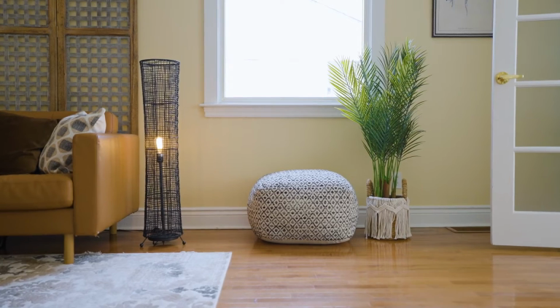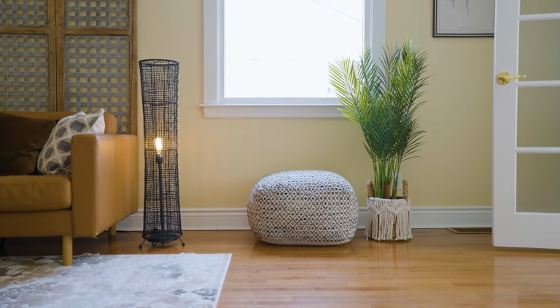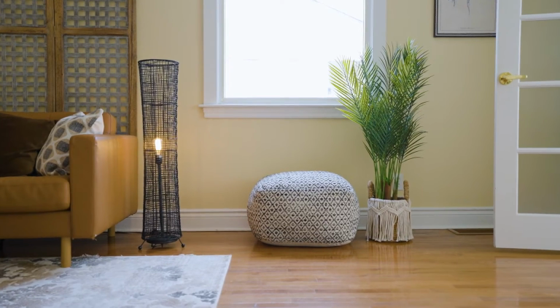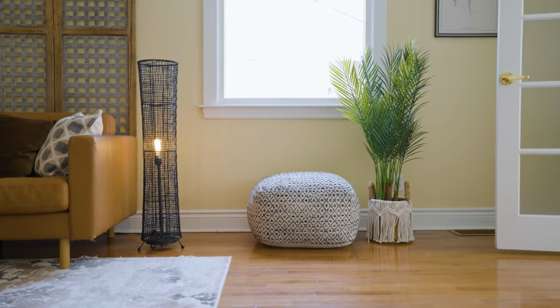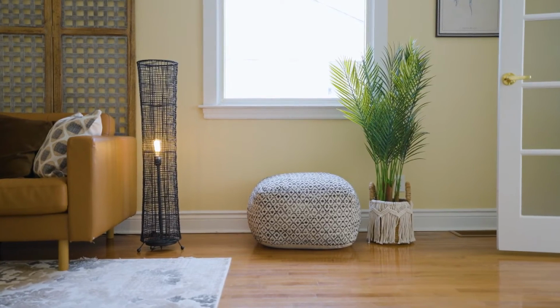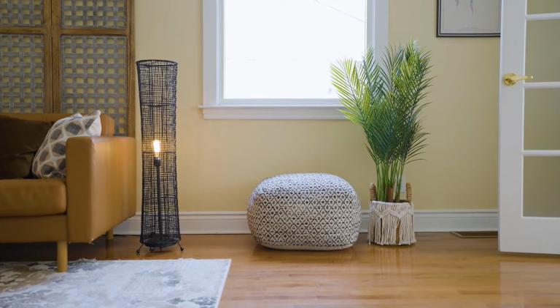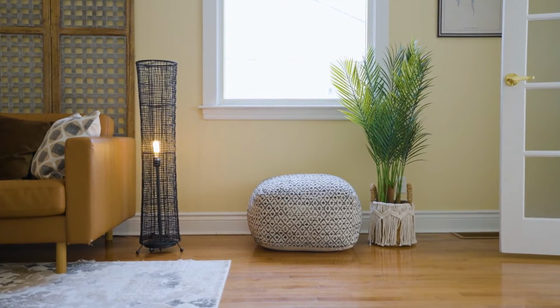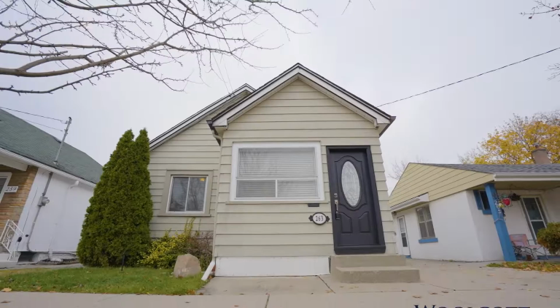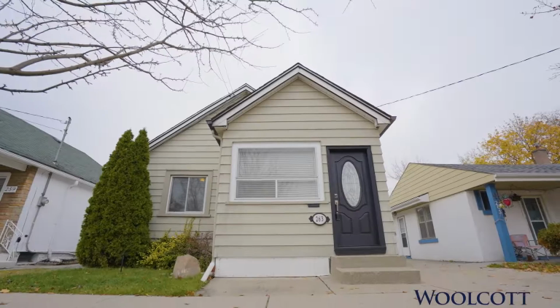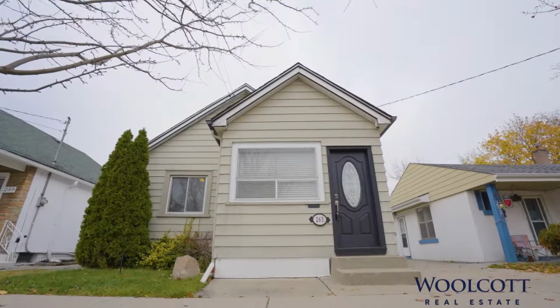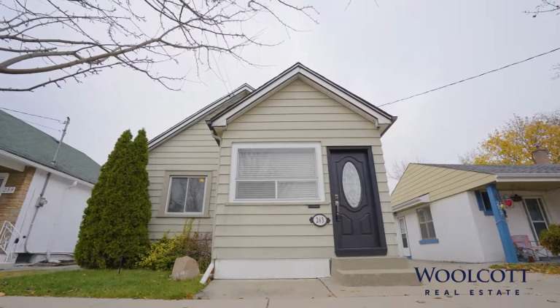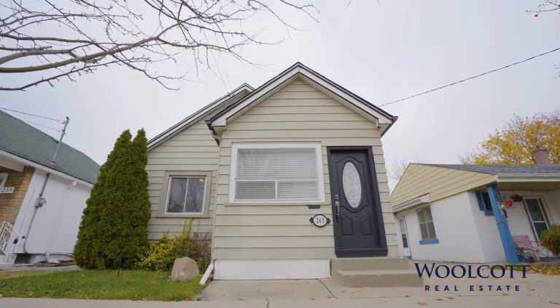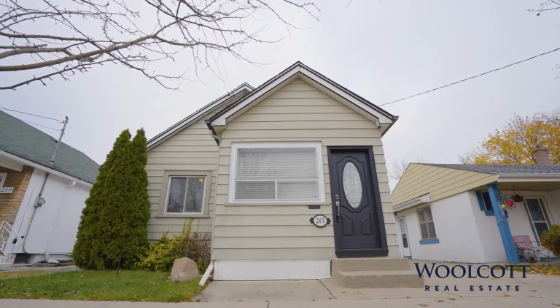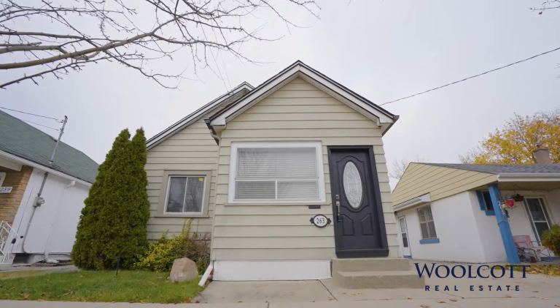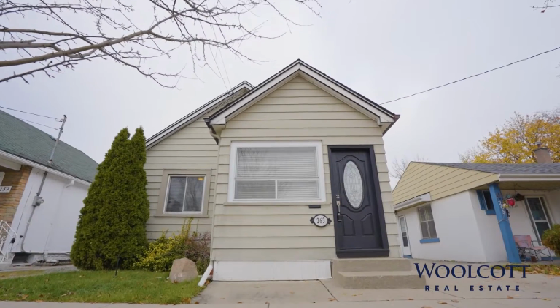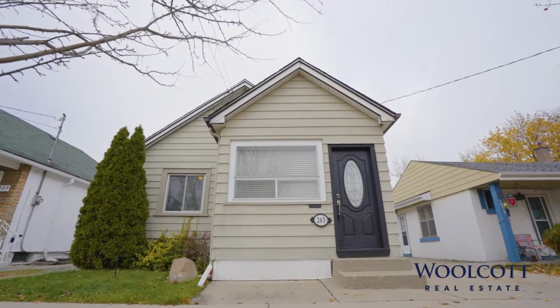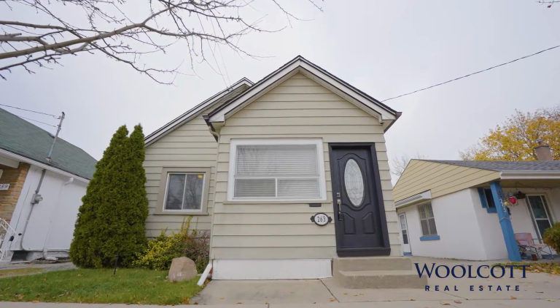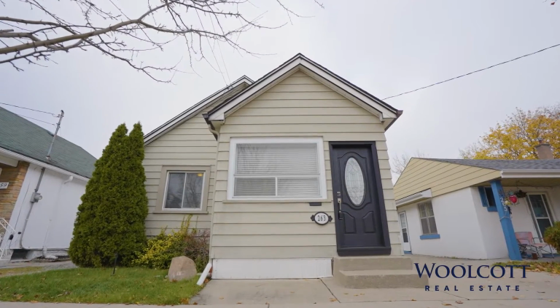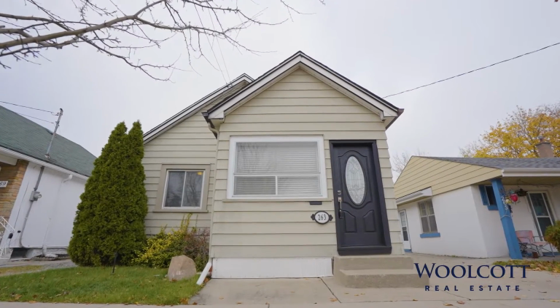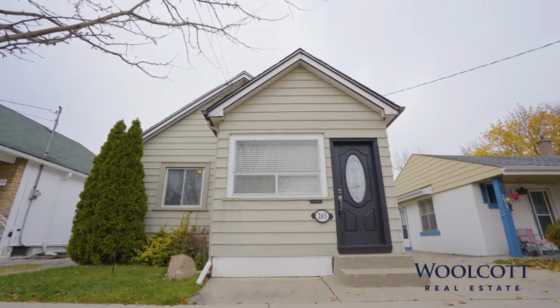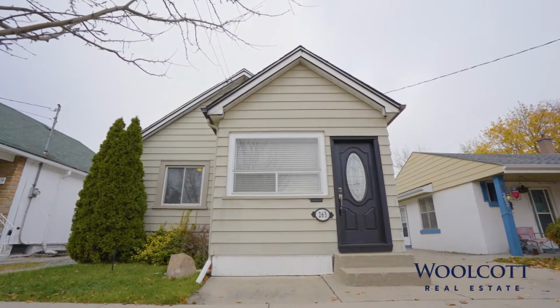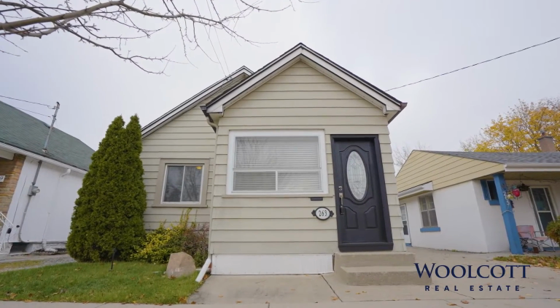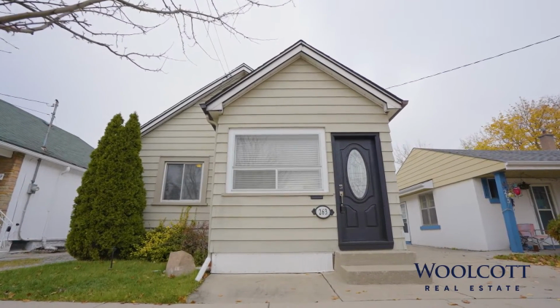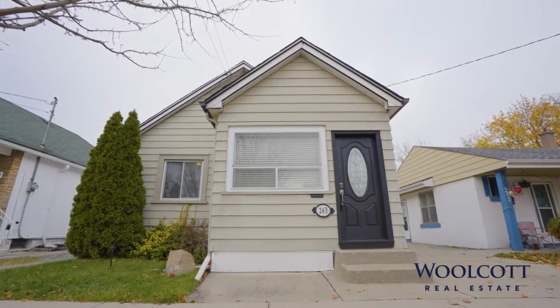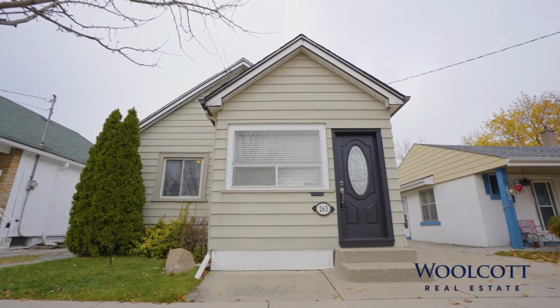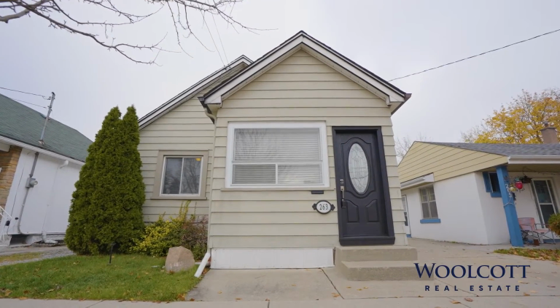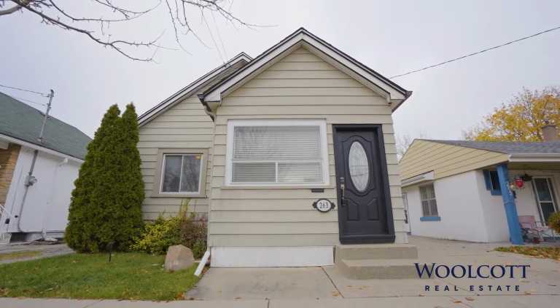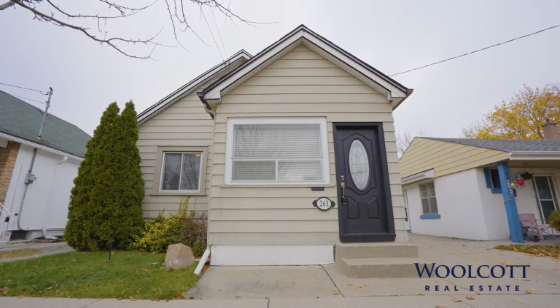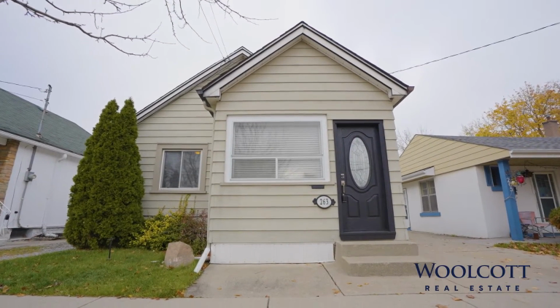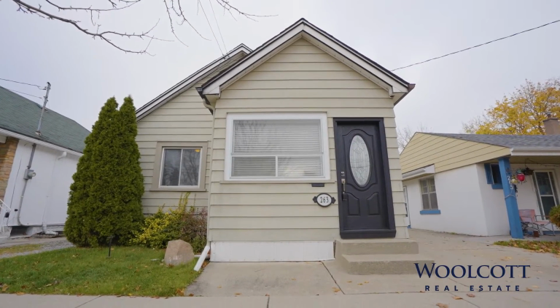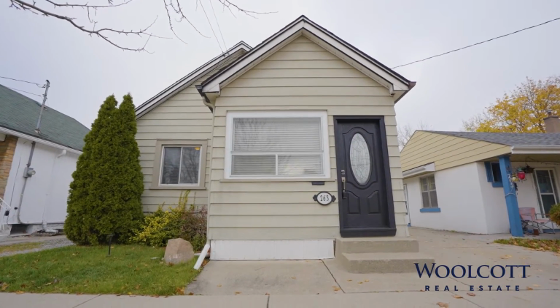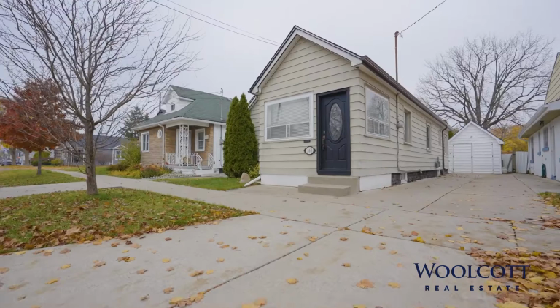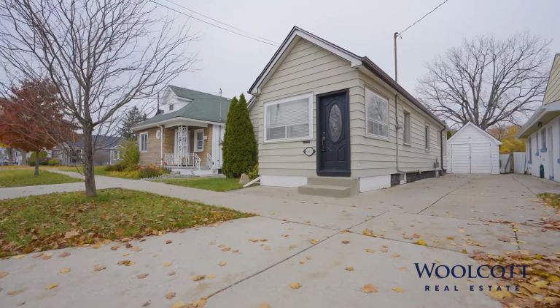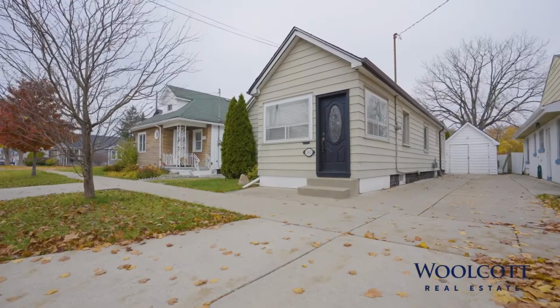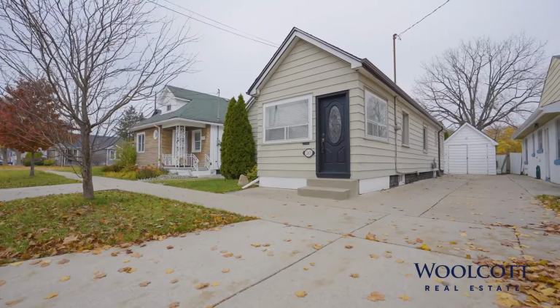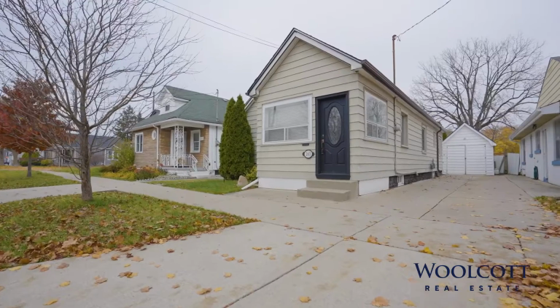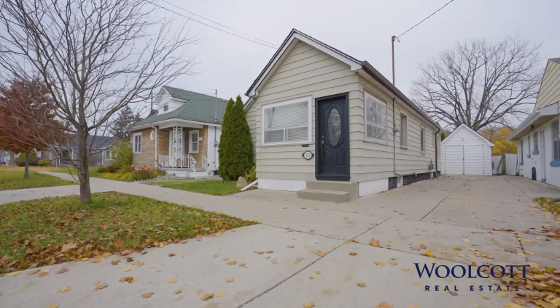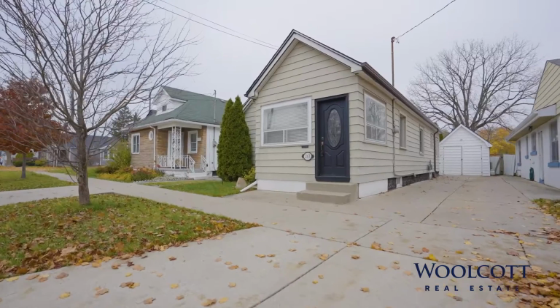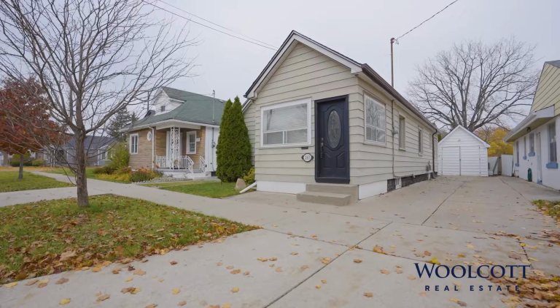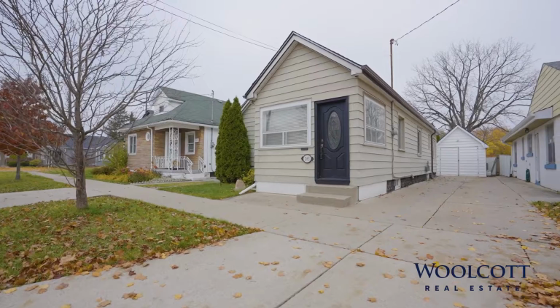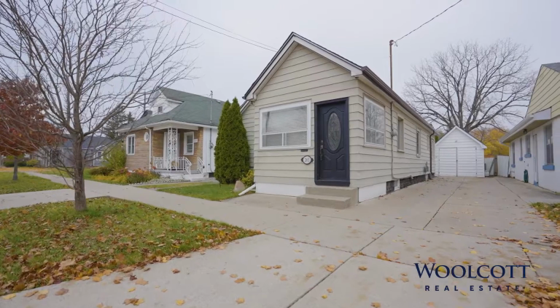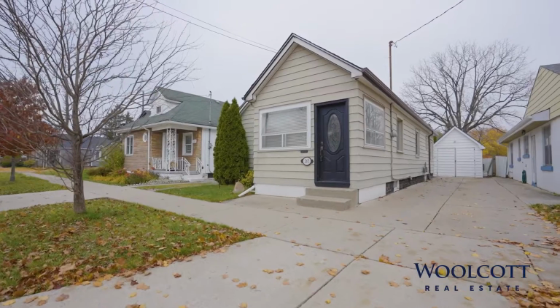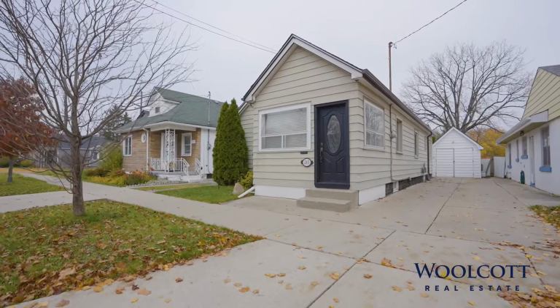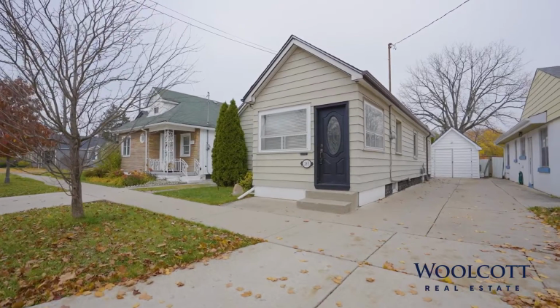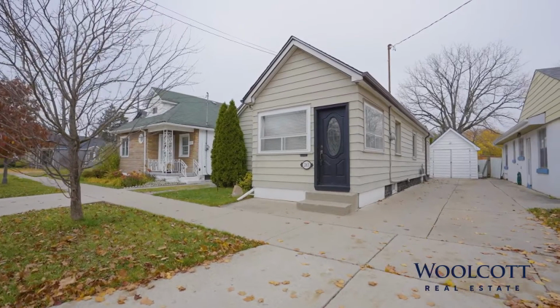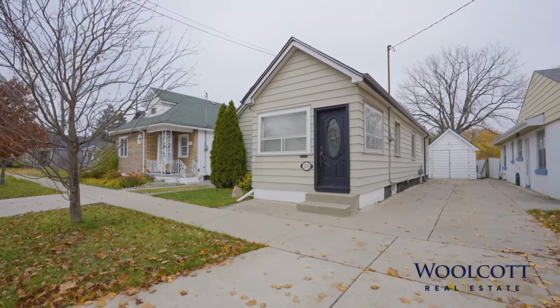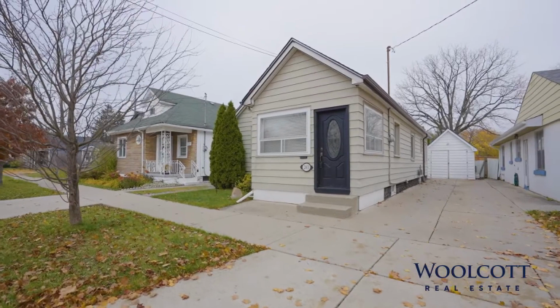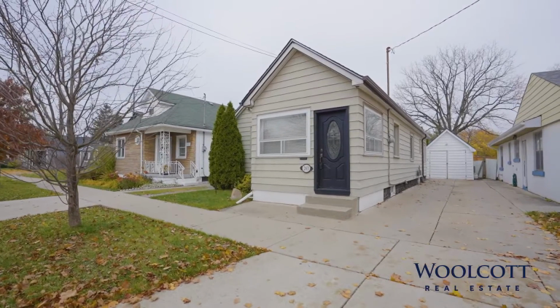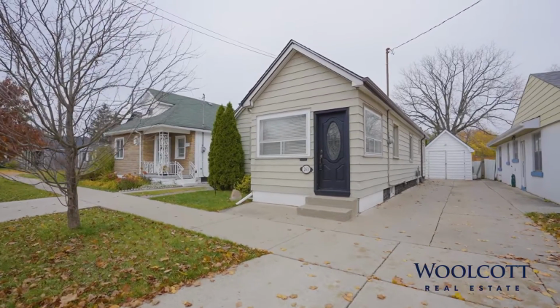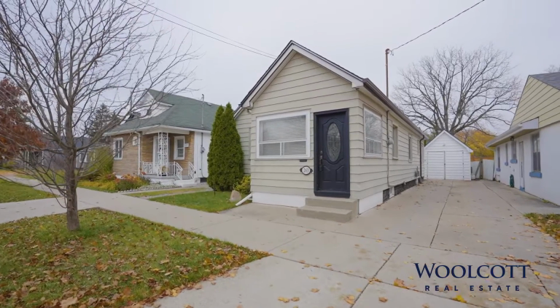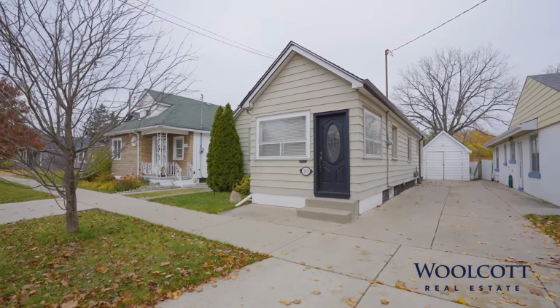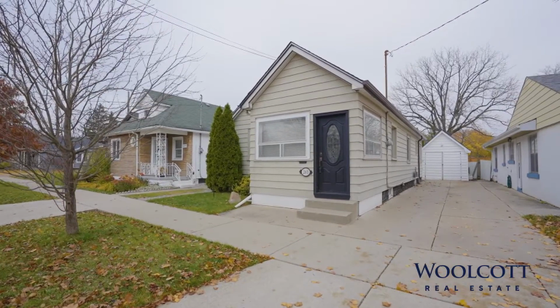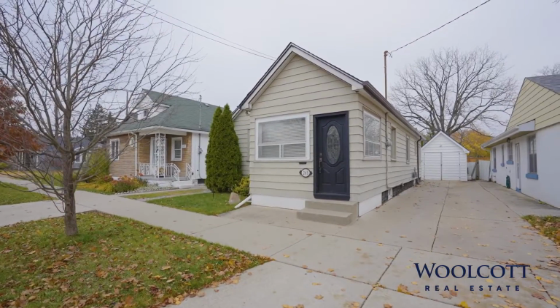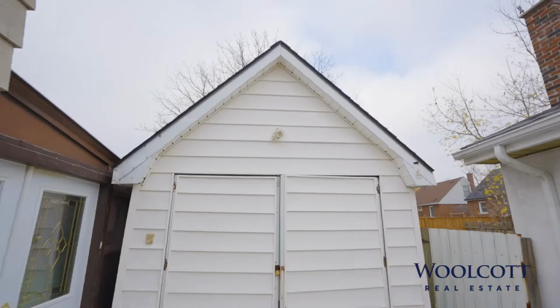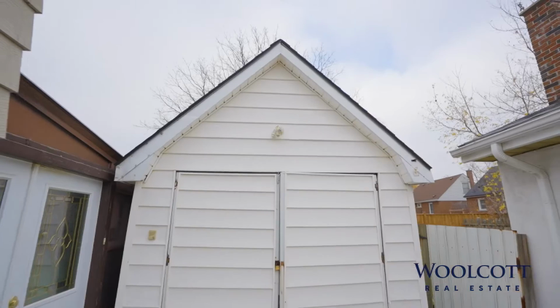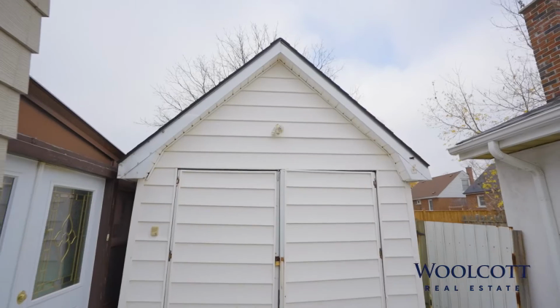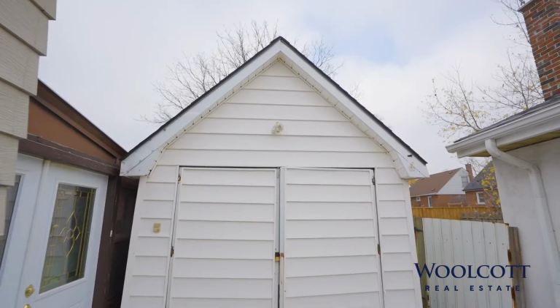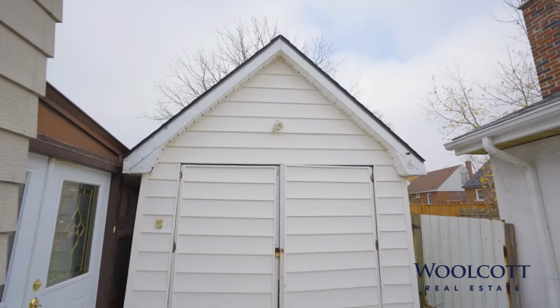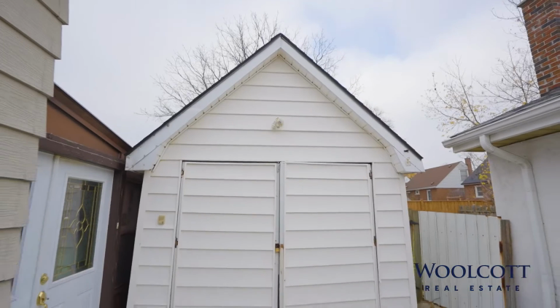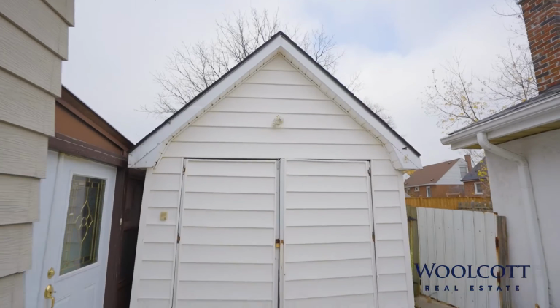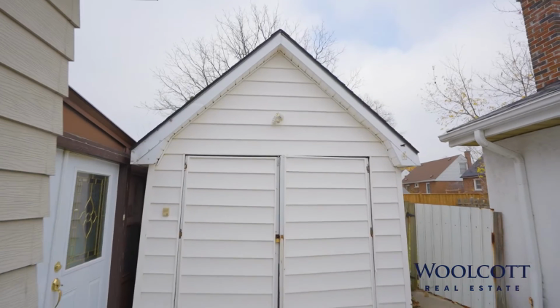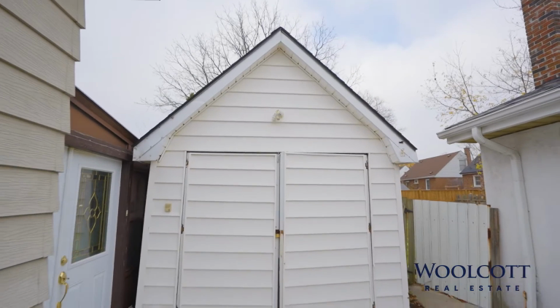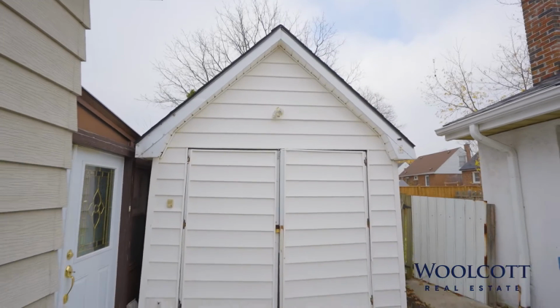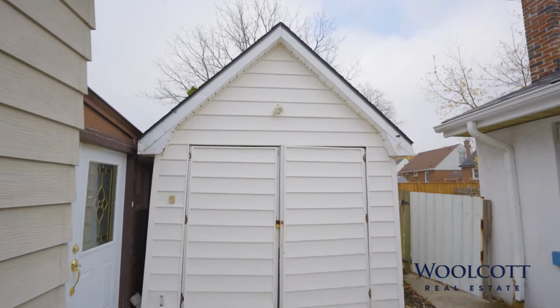Attention investors and downsizers. Looking for one-floor living but aren't ready to give up your backyard or garage? Your search ends here.